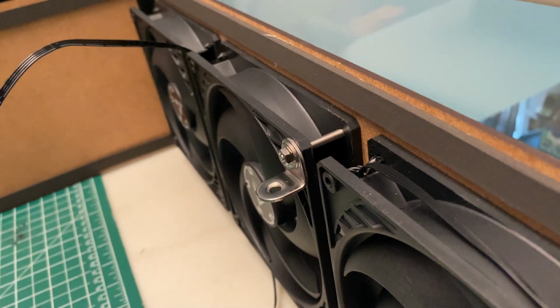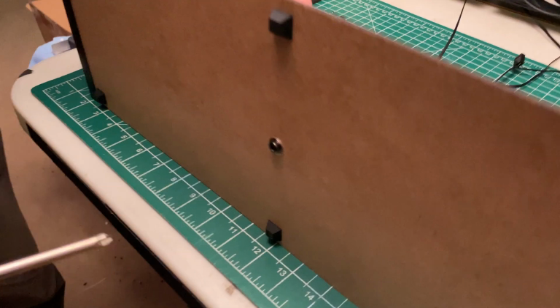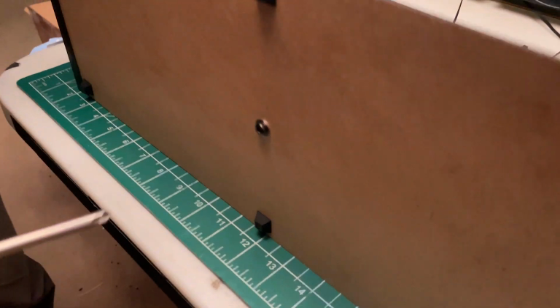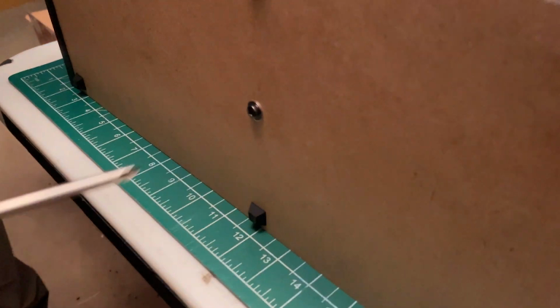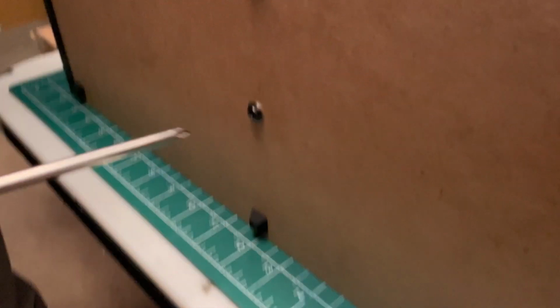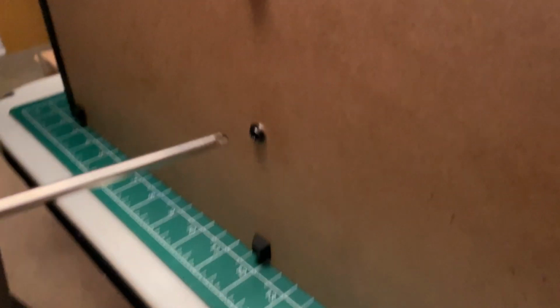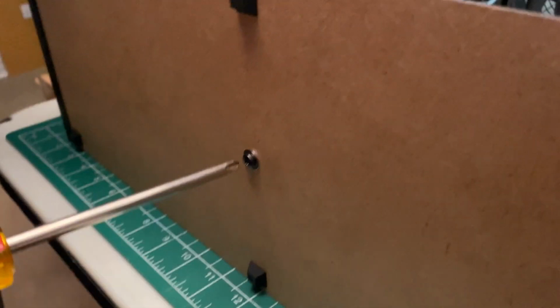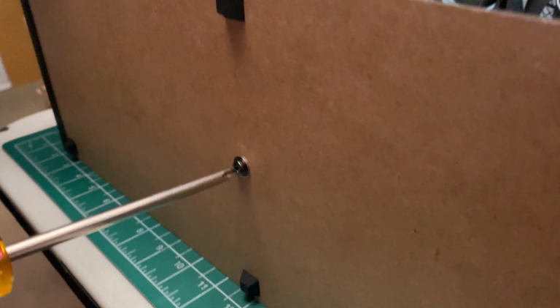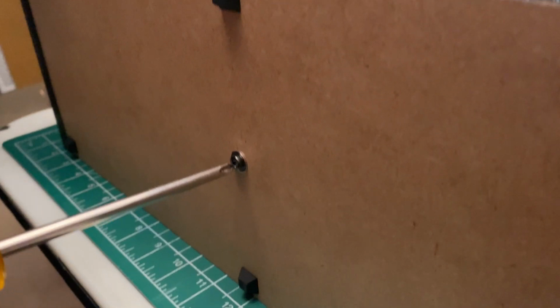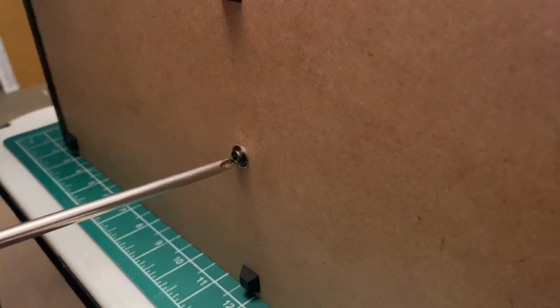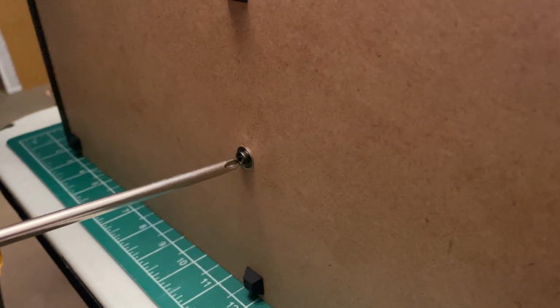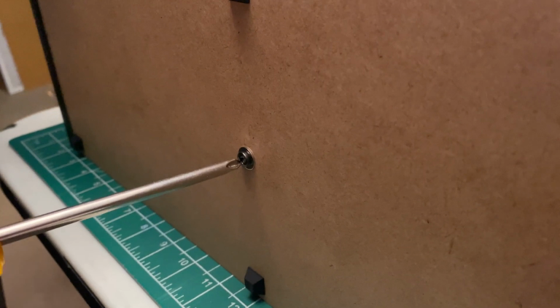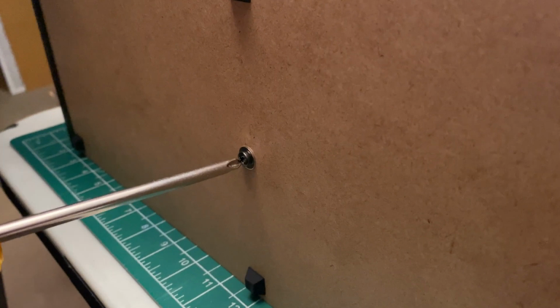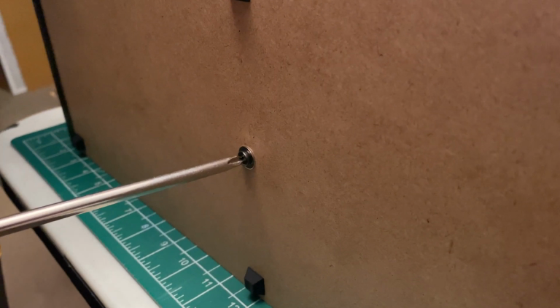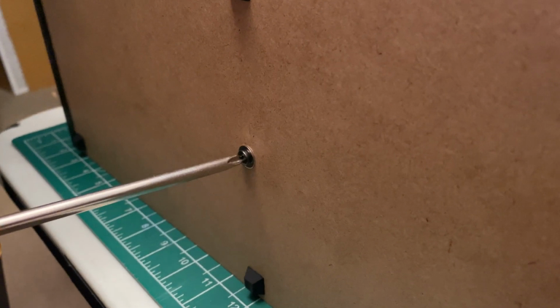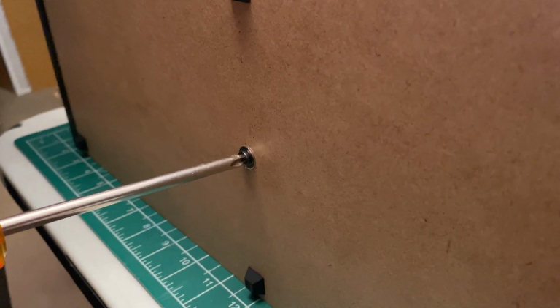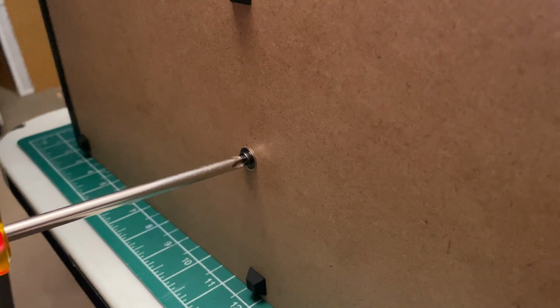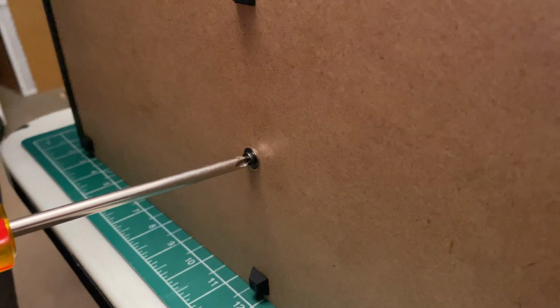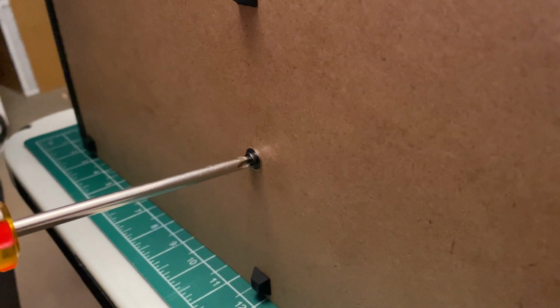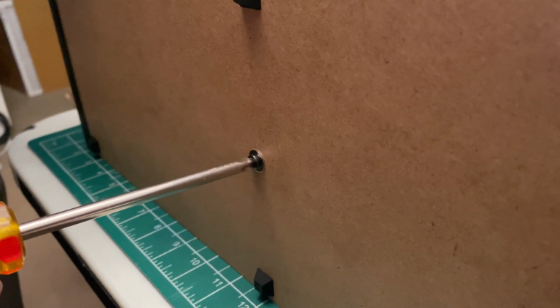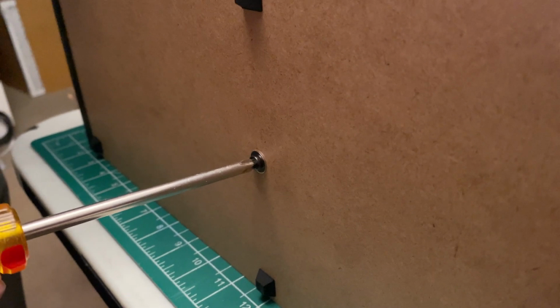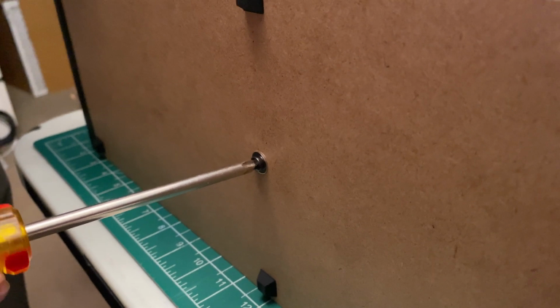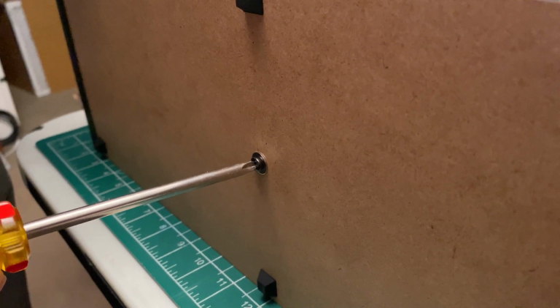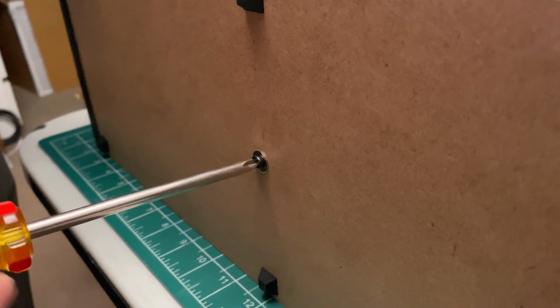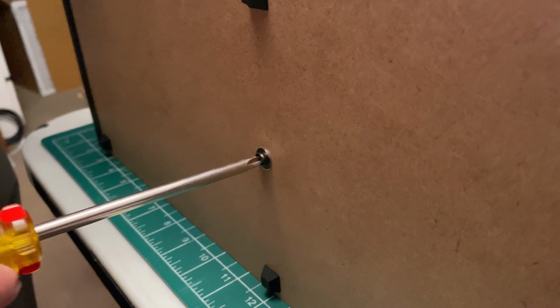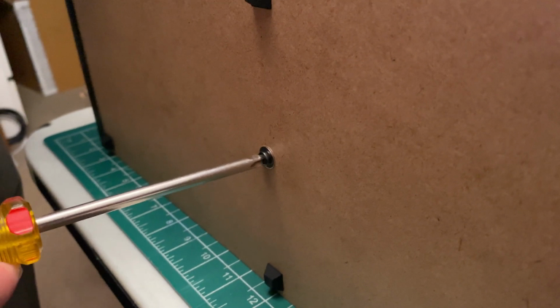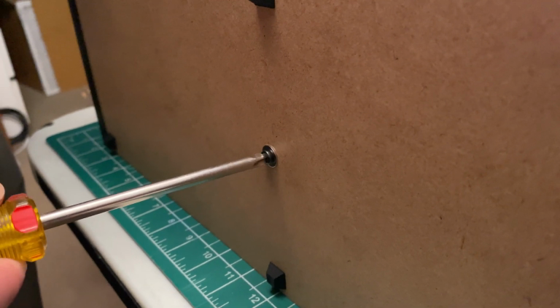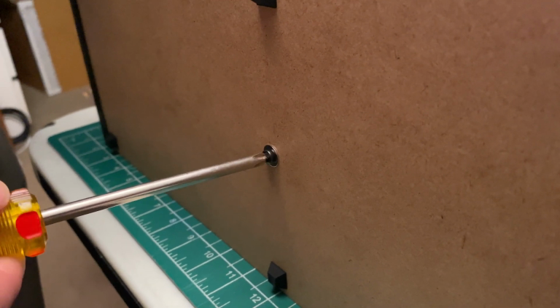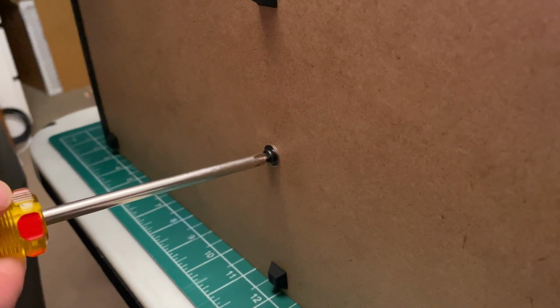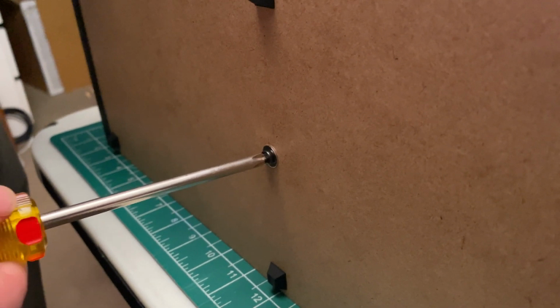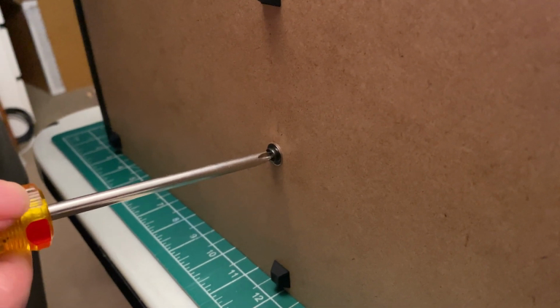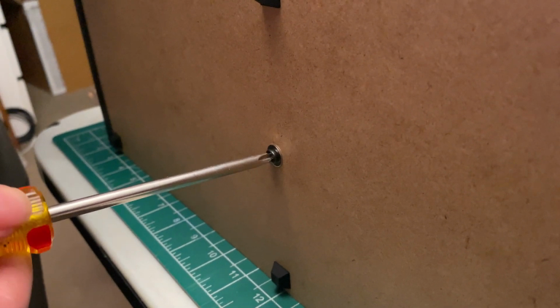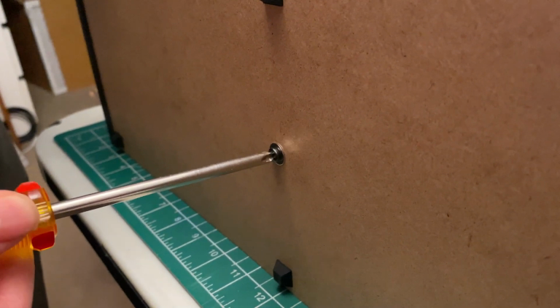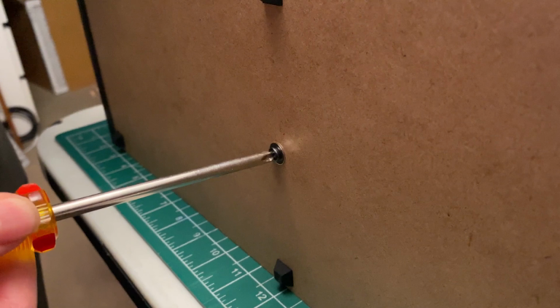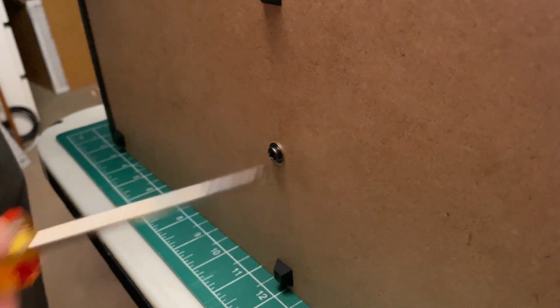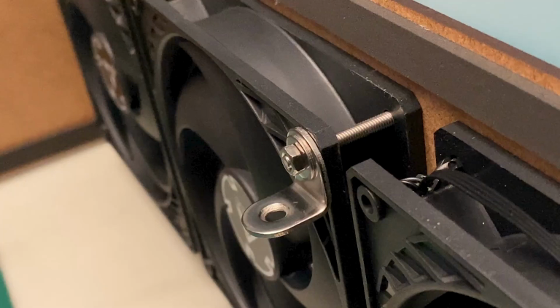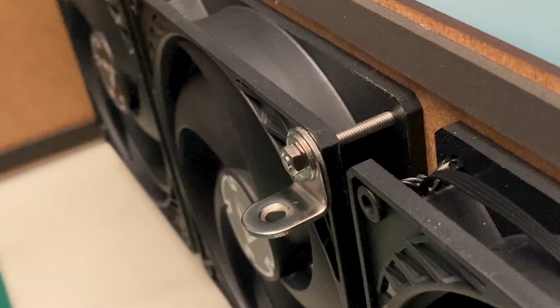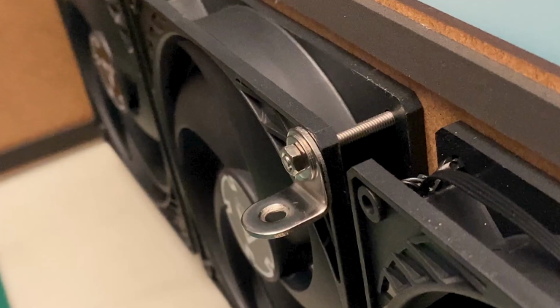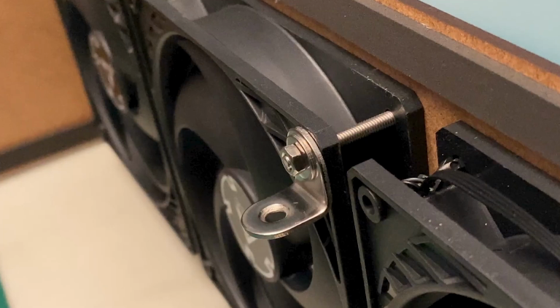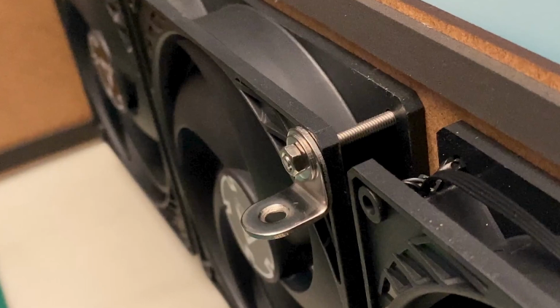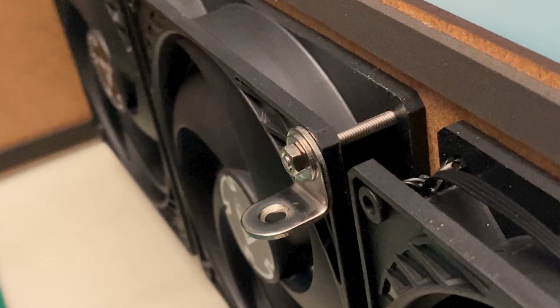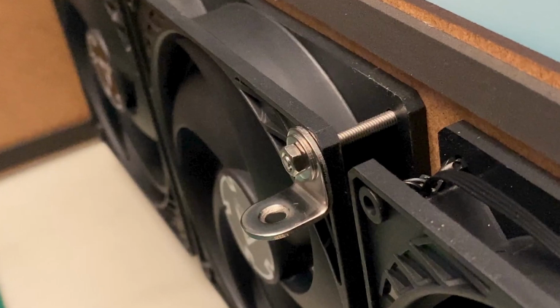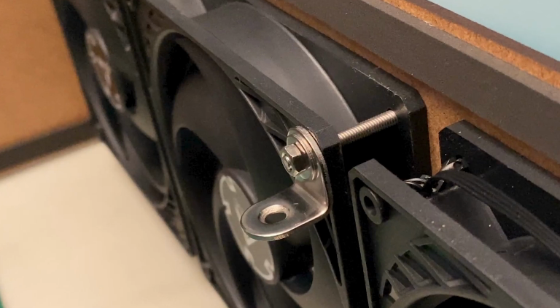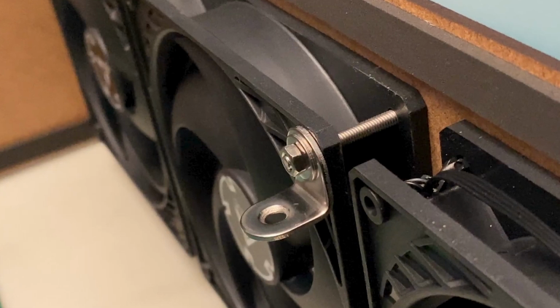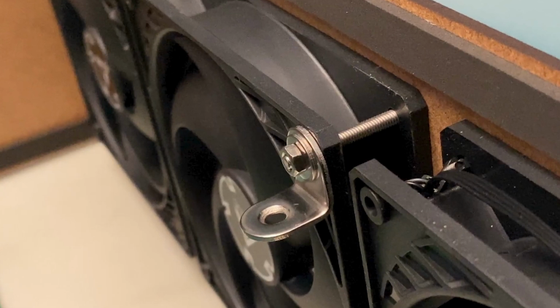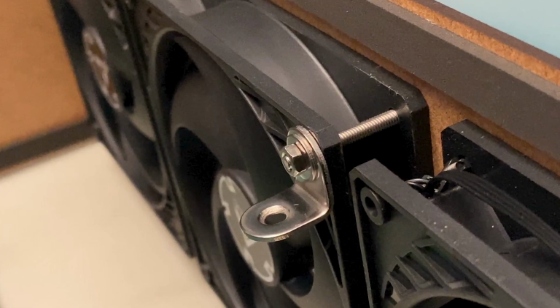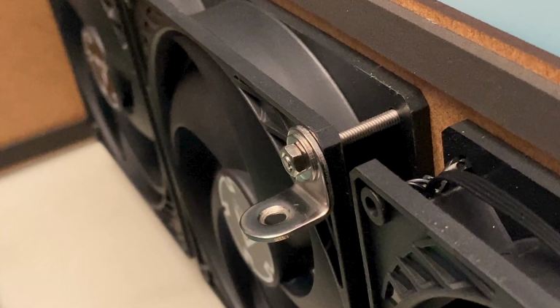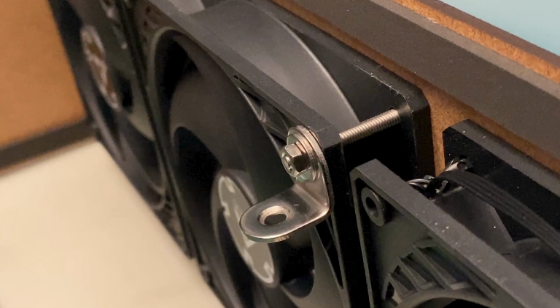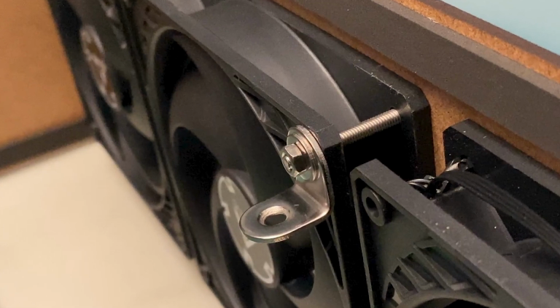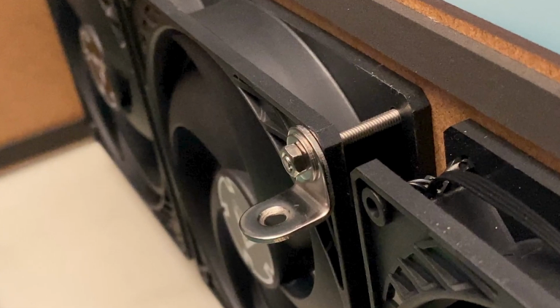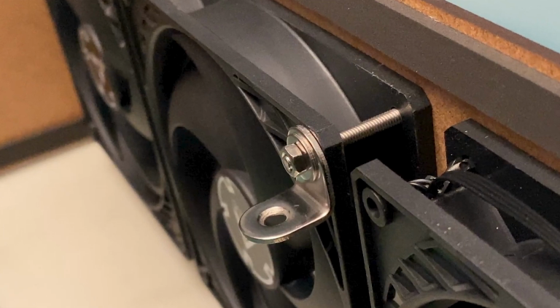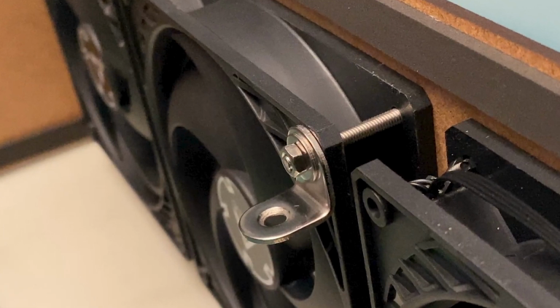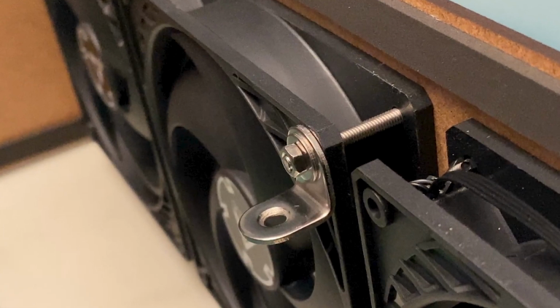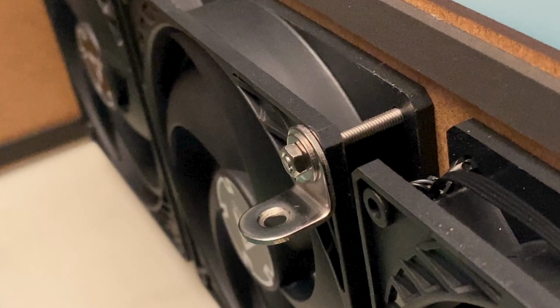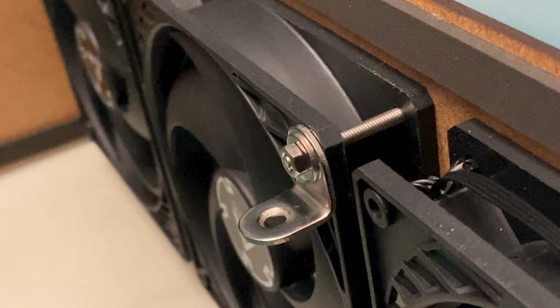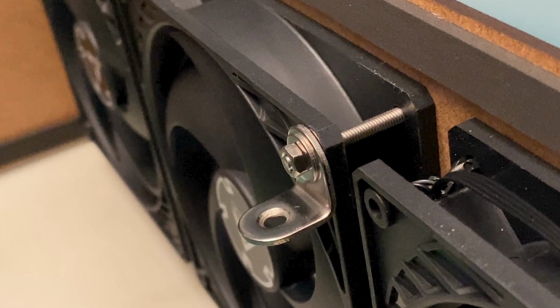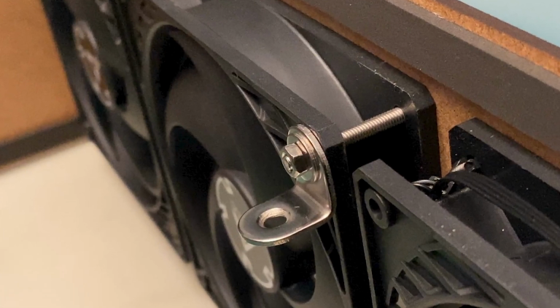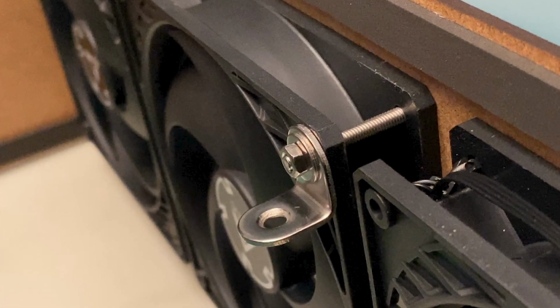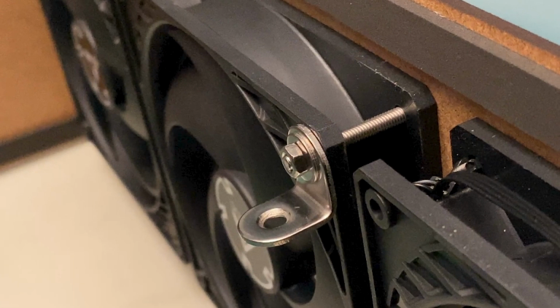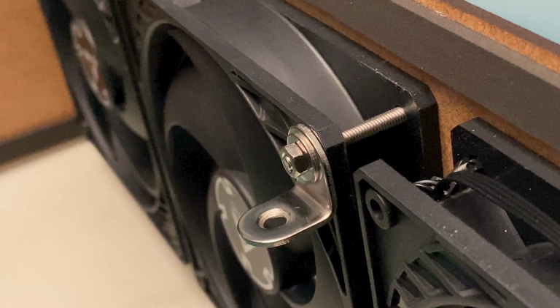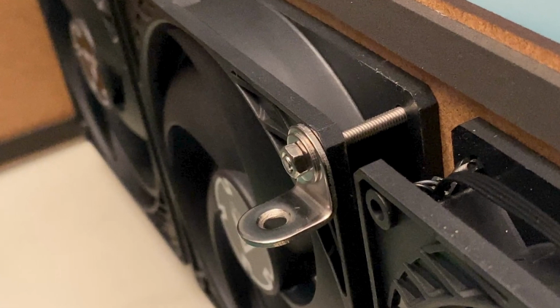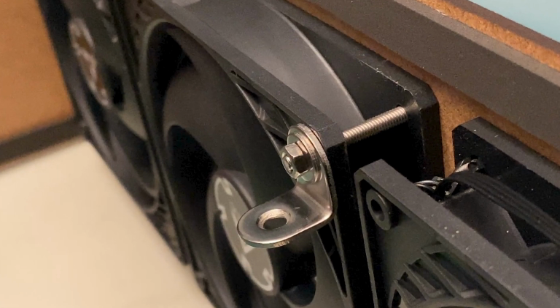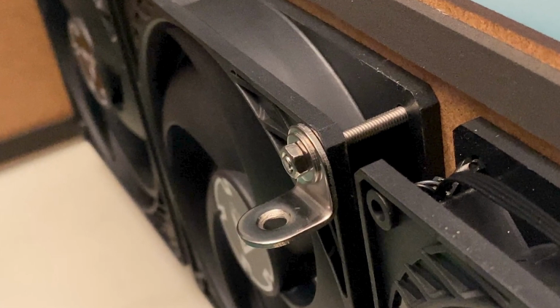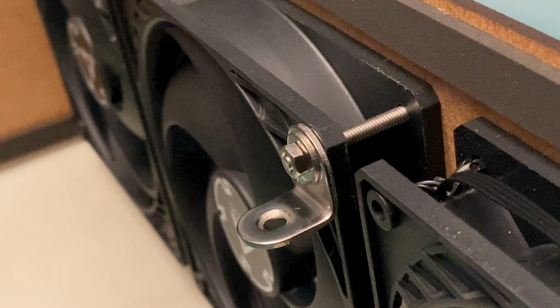Use a Phillips screwdriver to tighten the bolts. Be careful not to overtighten the bolts on the fans, as you might damage the plastic.